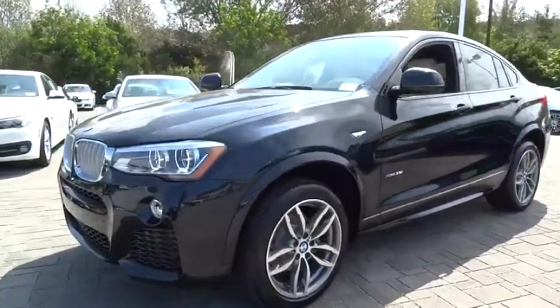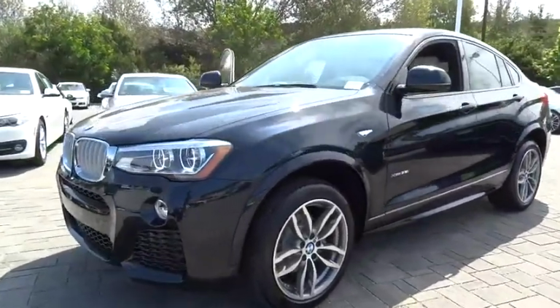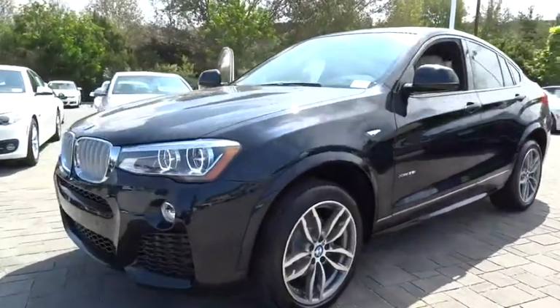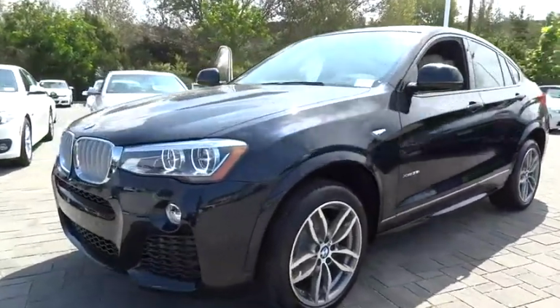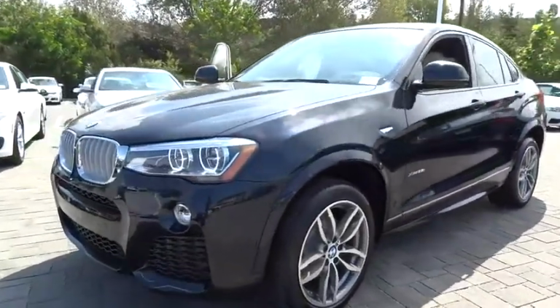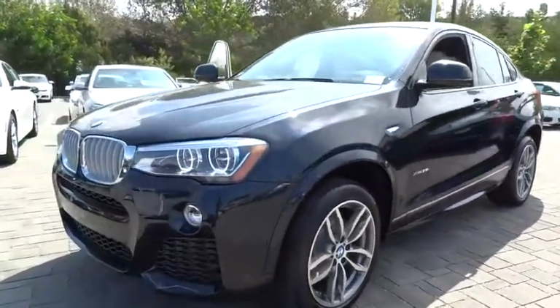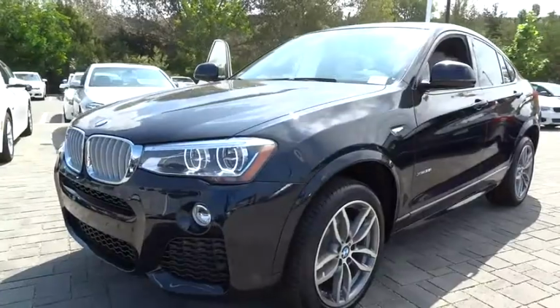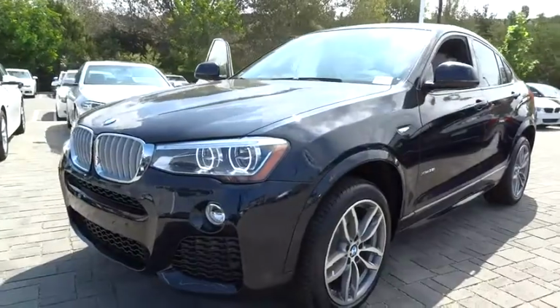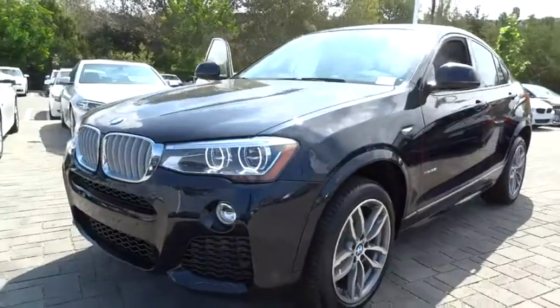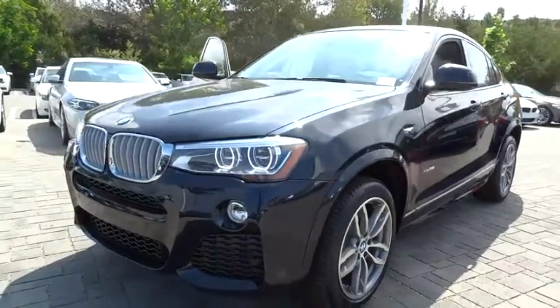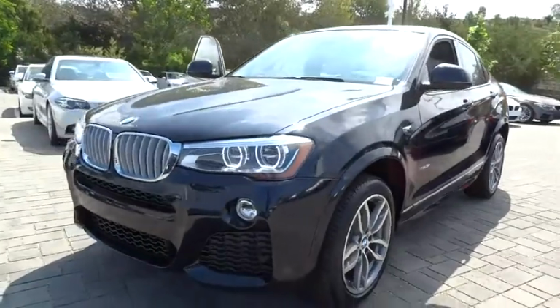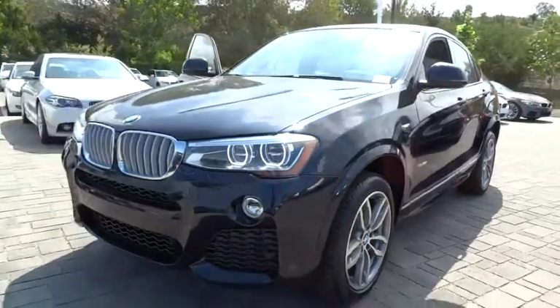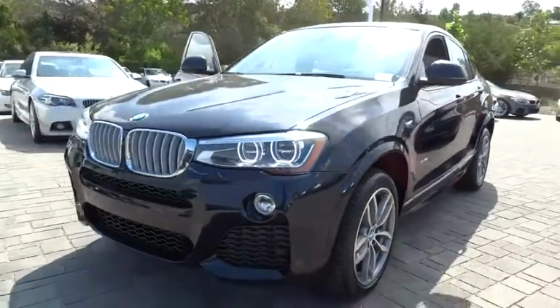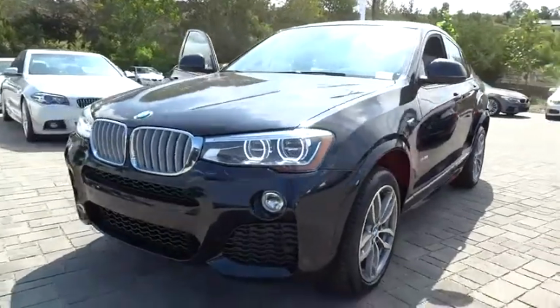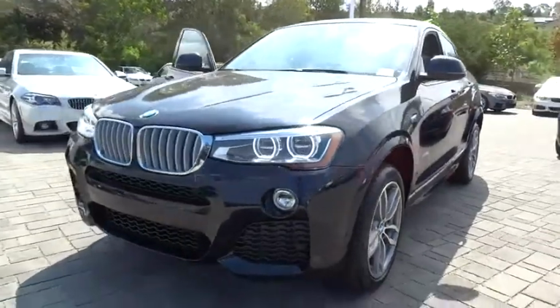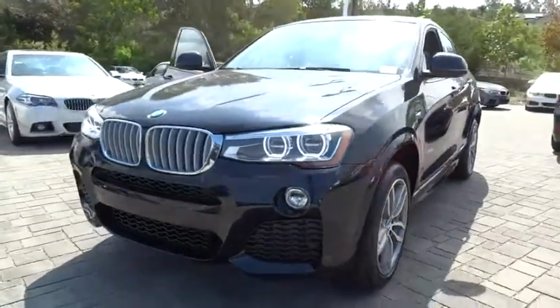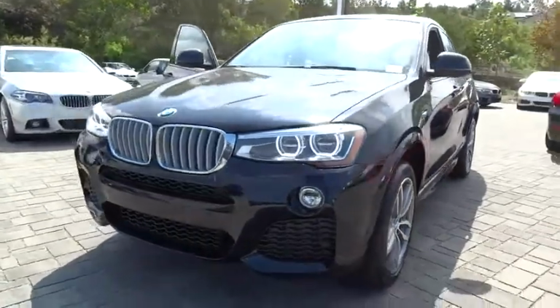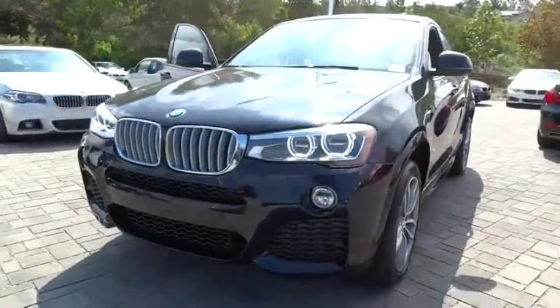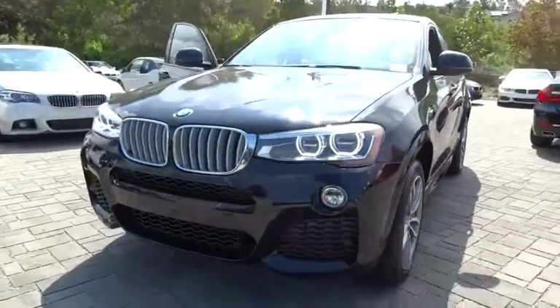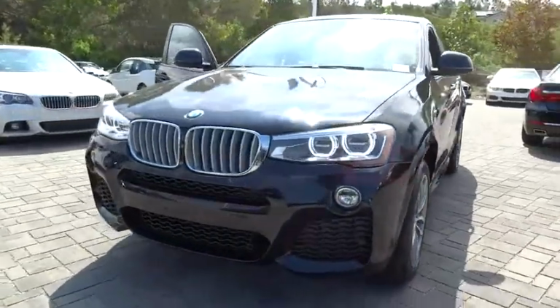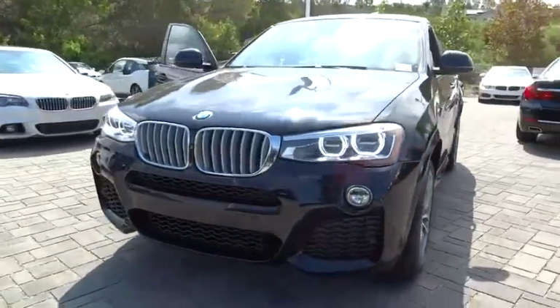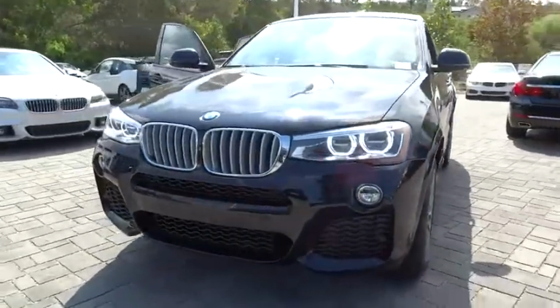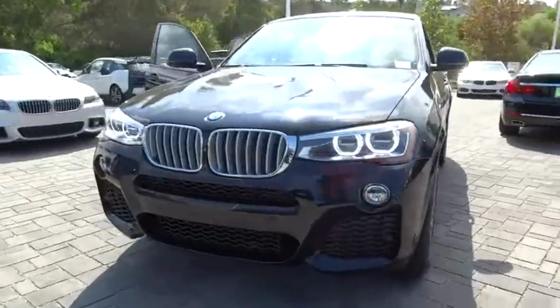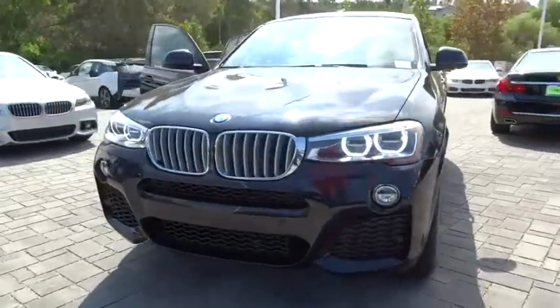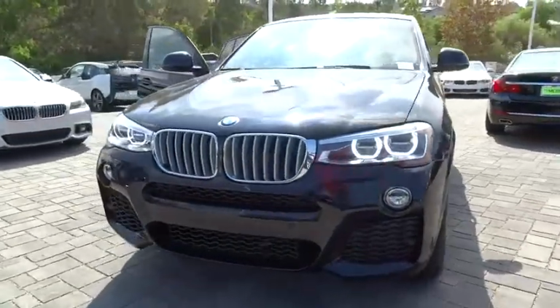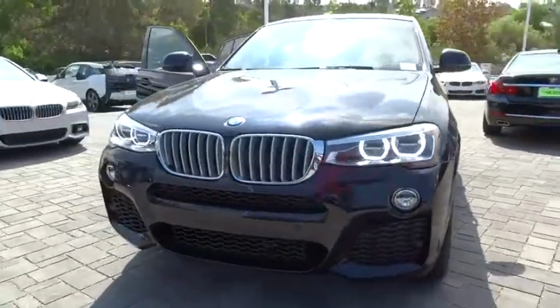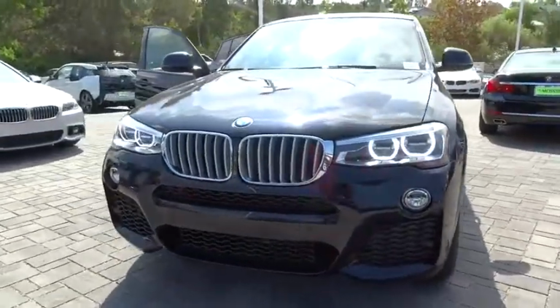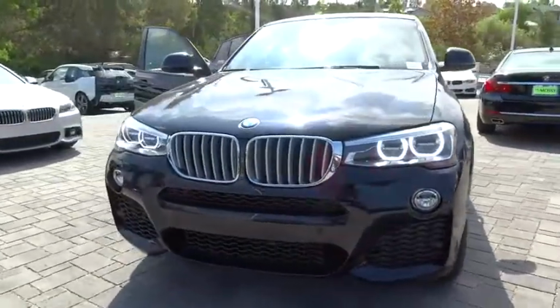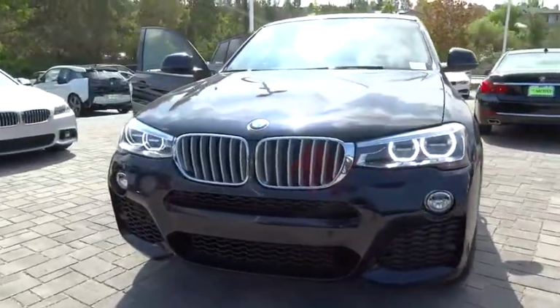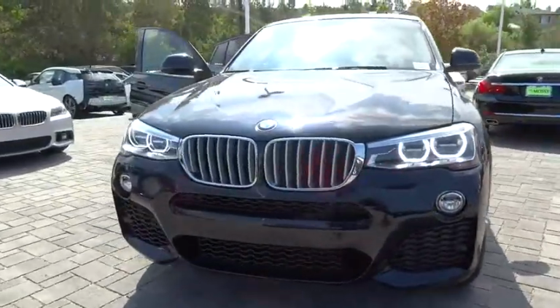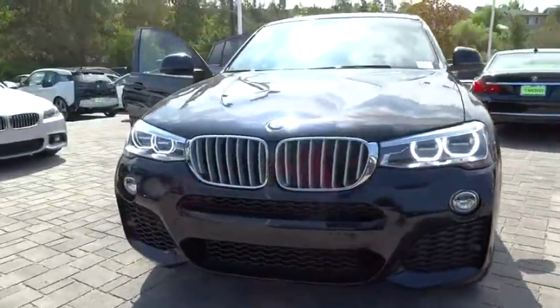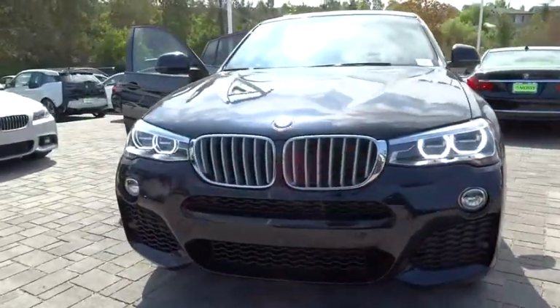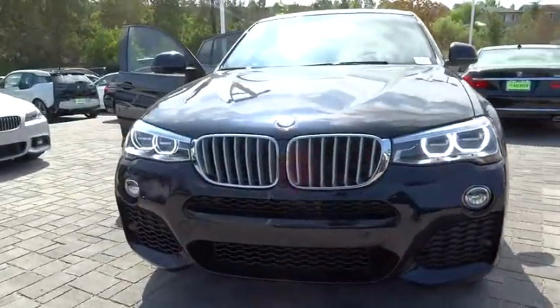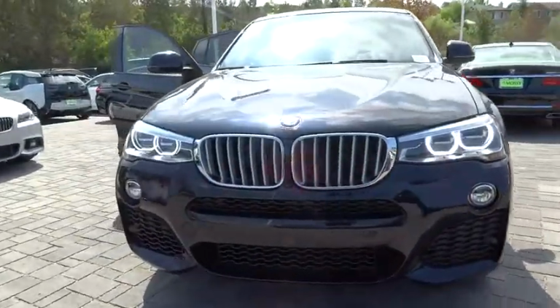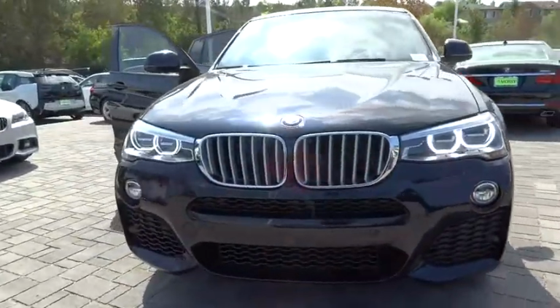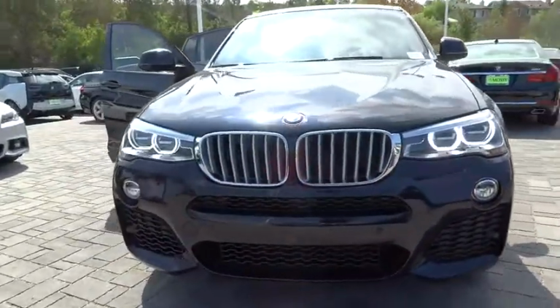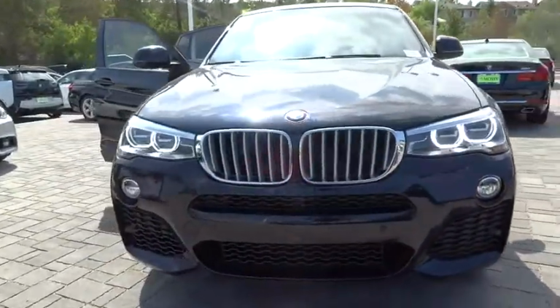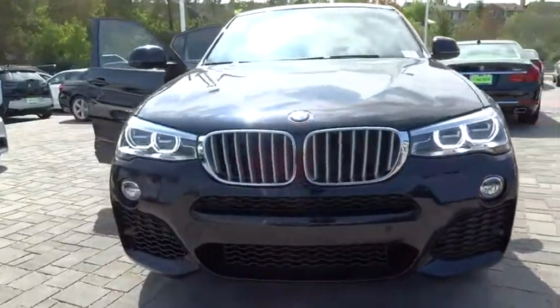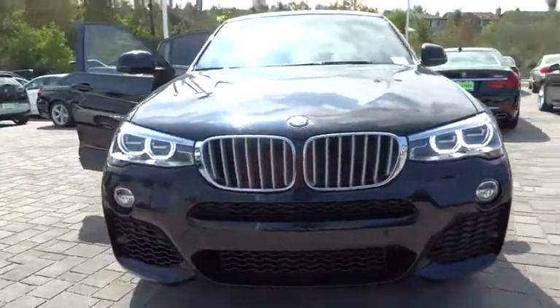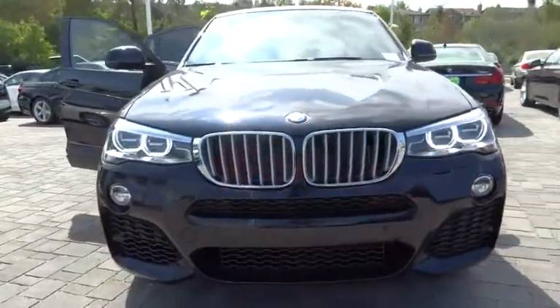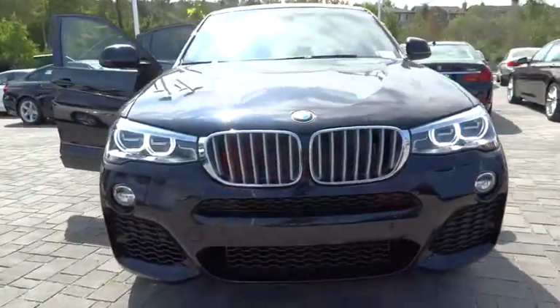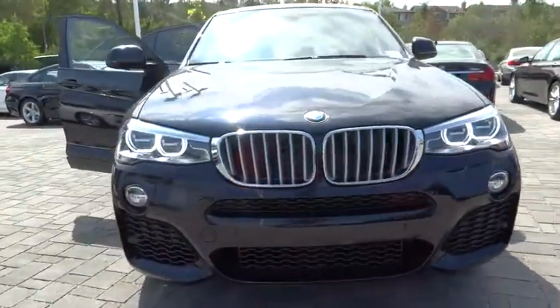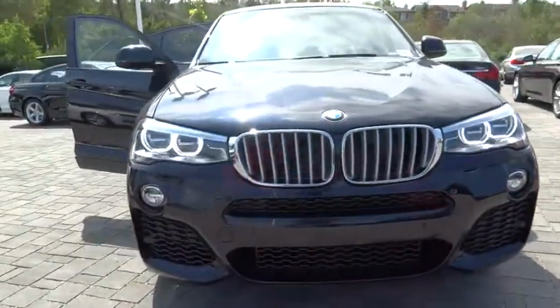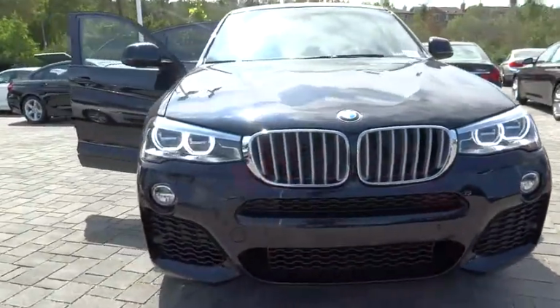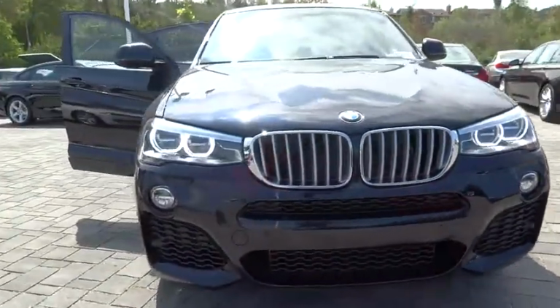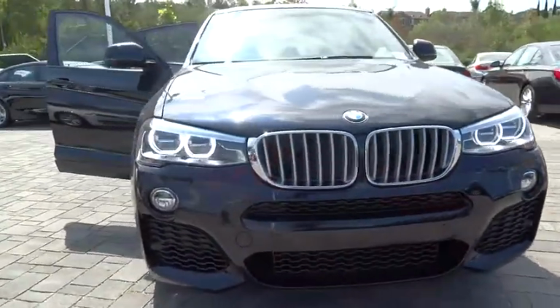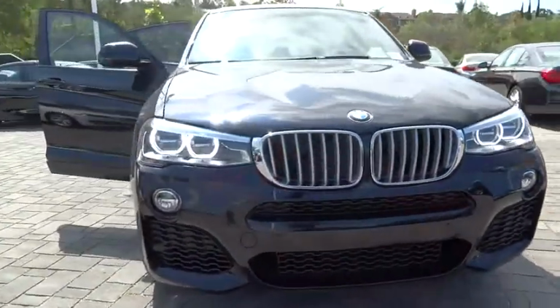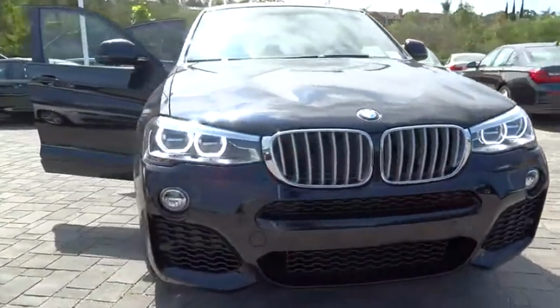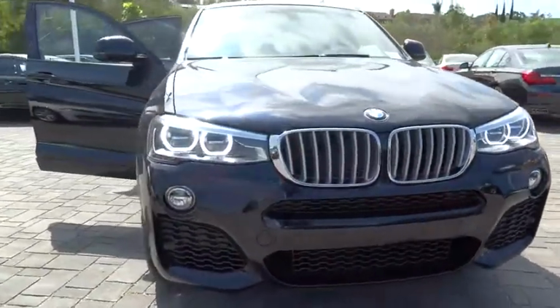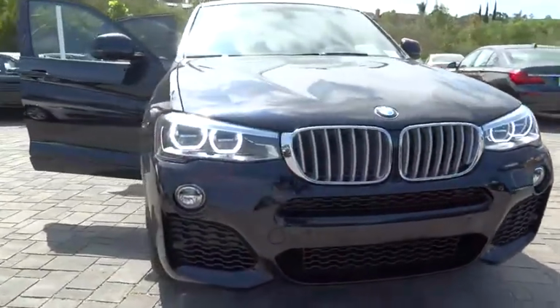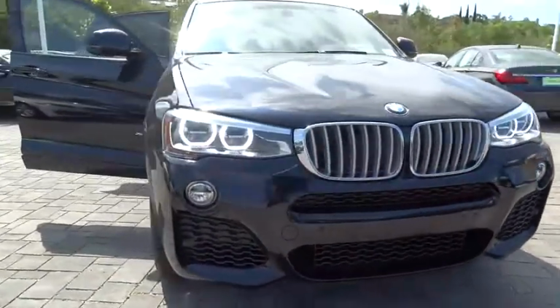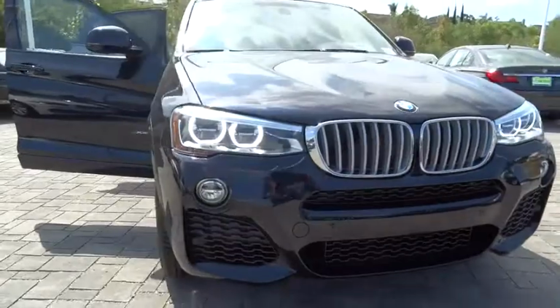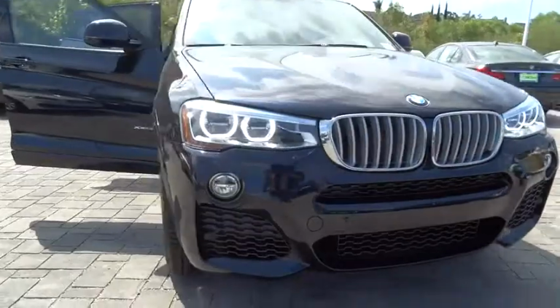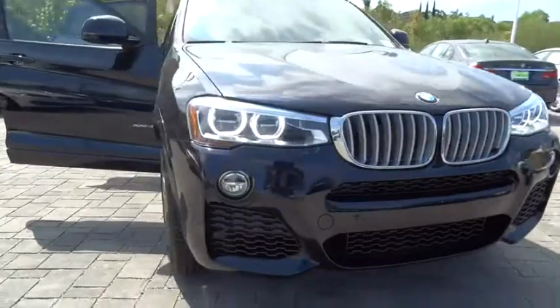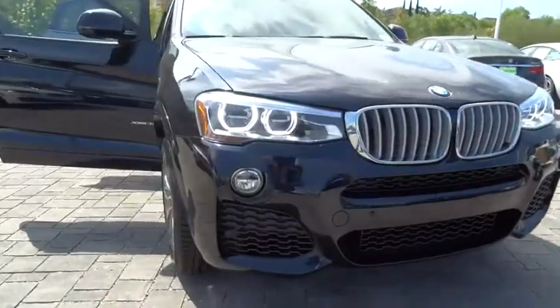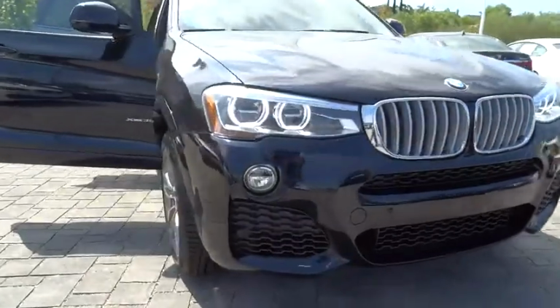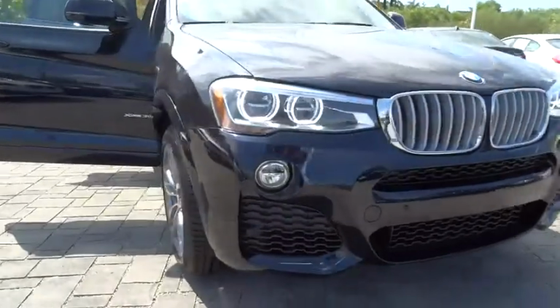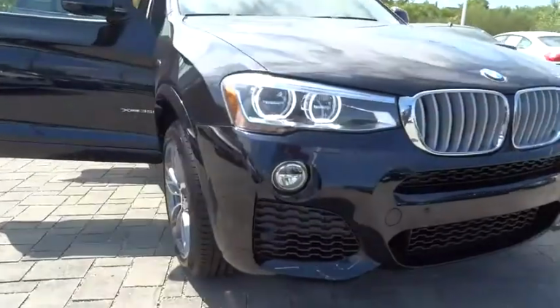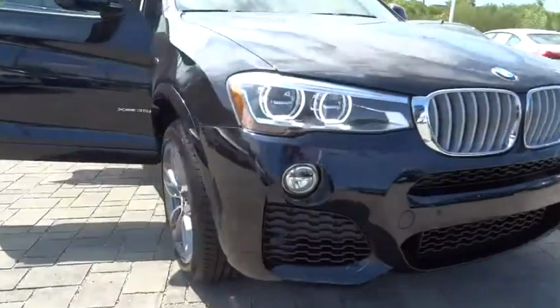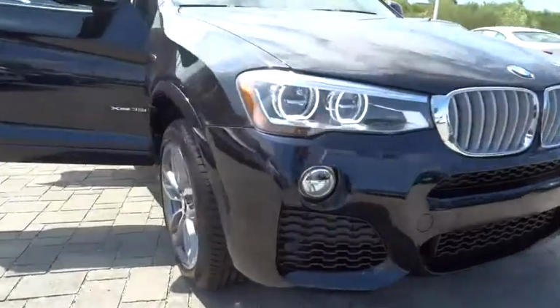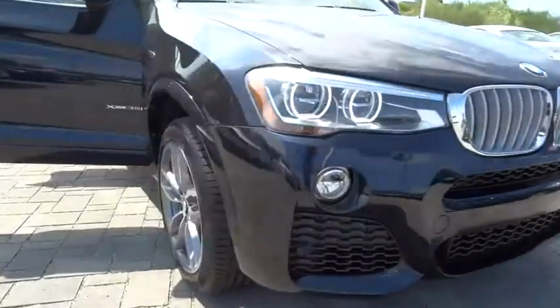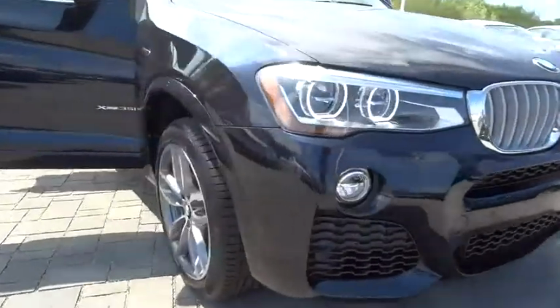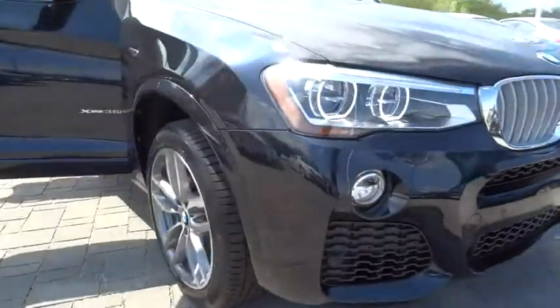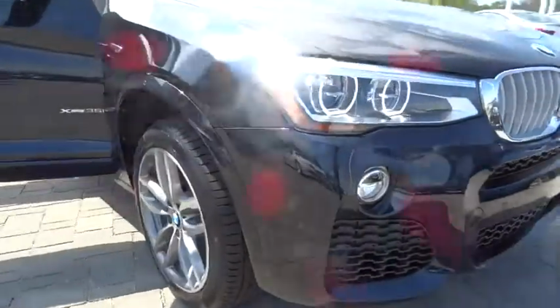Here are some of this vehicle's great options: all-wheel drive, heated front seats. Your new ride is just a phone call away.